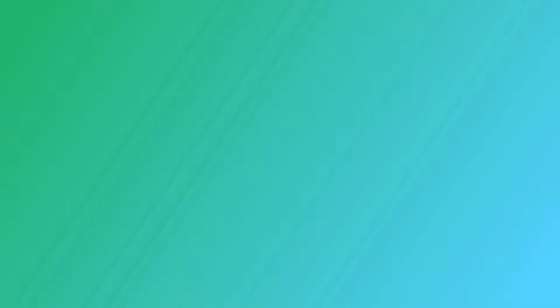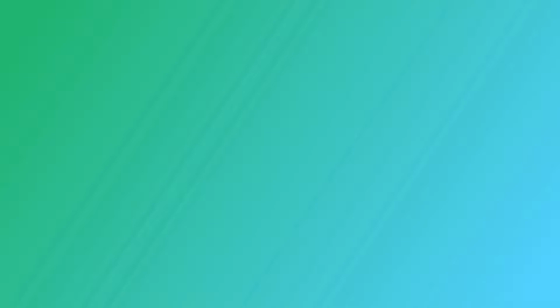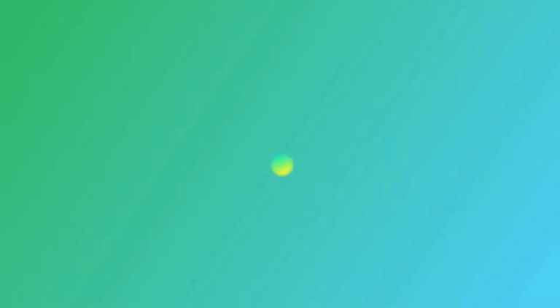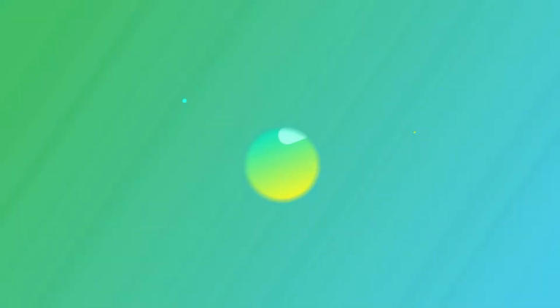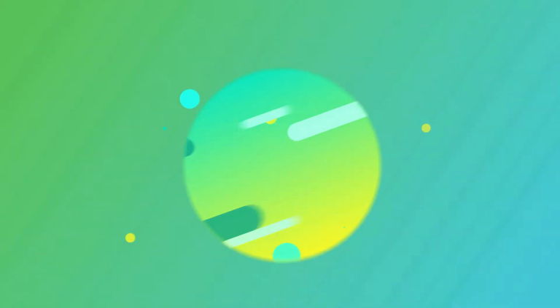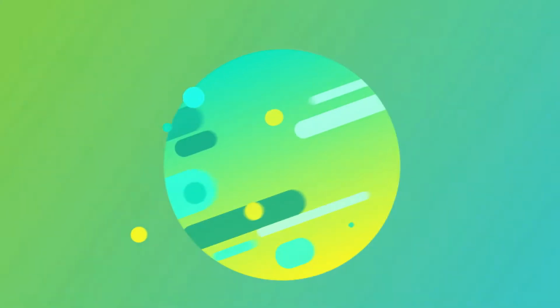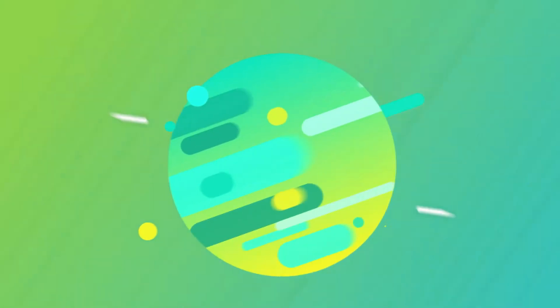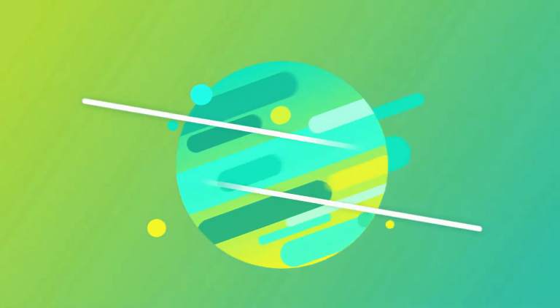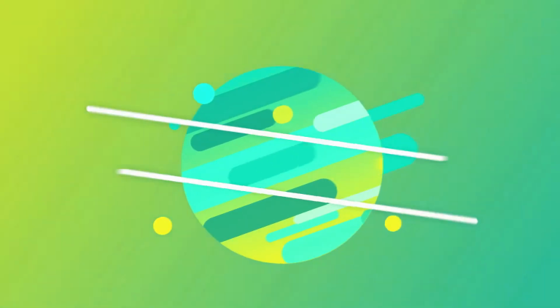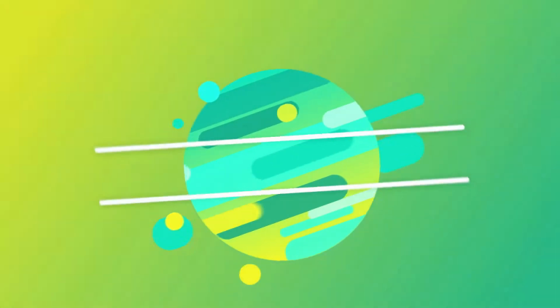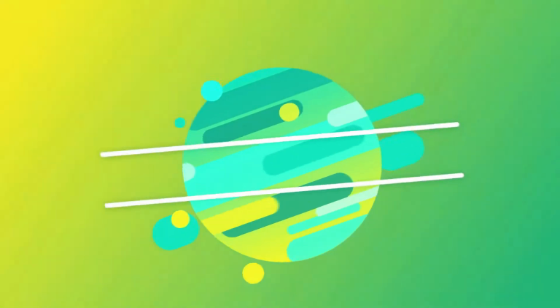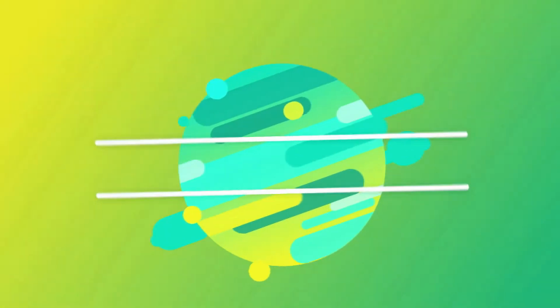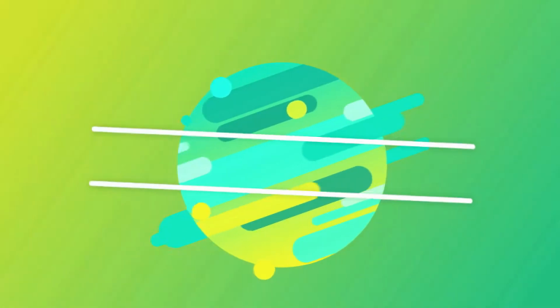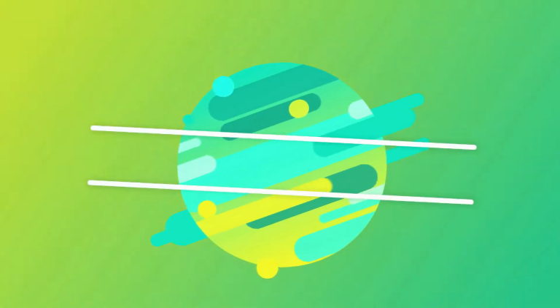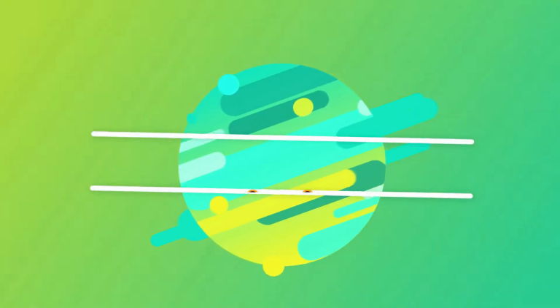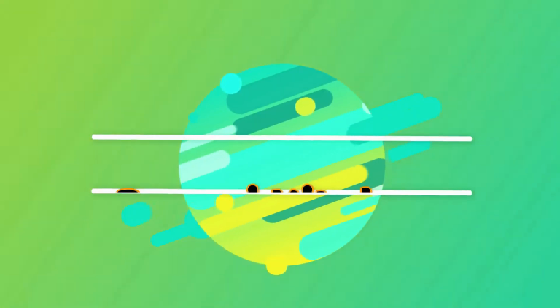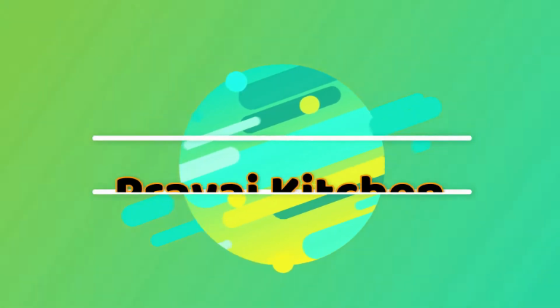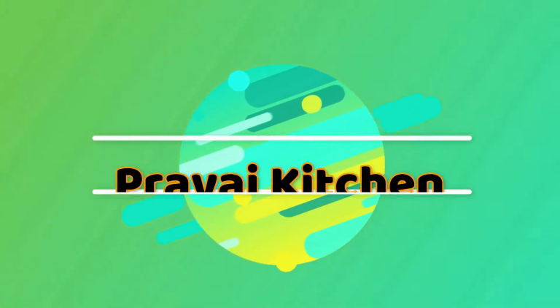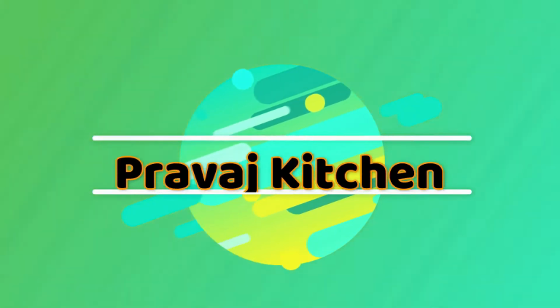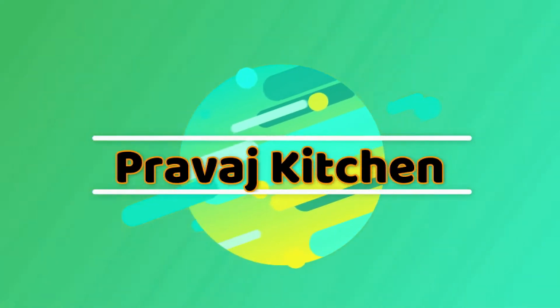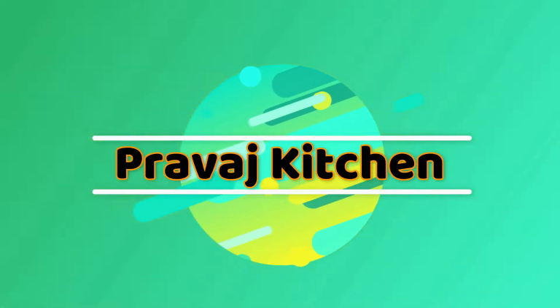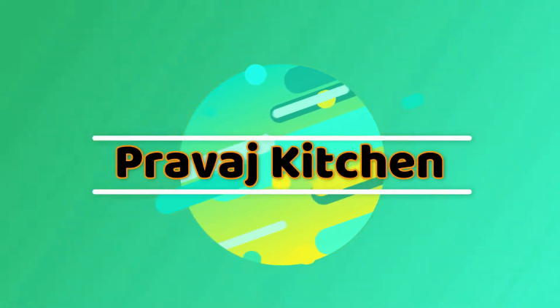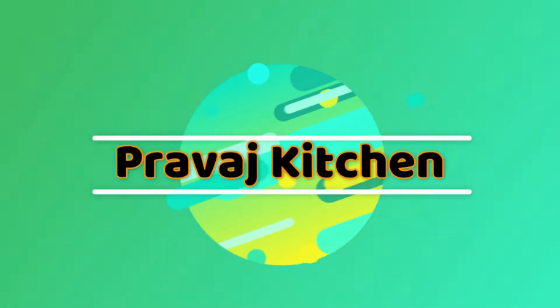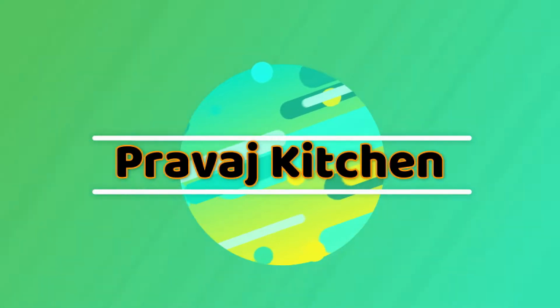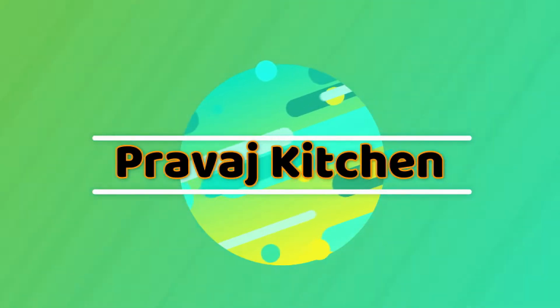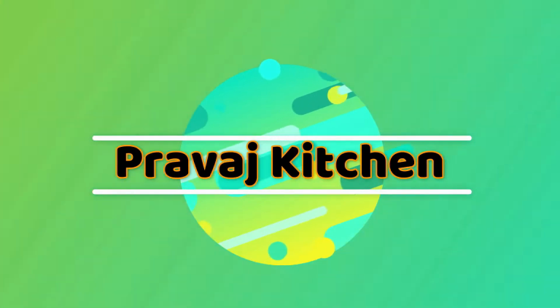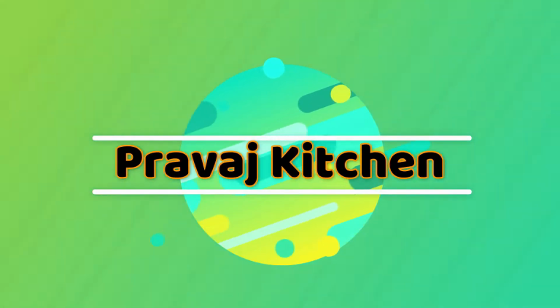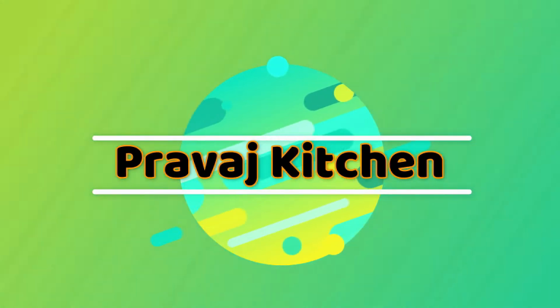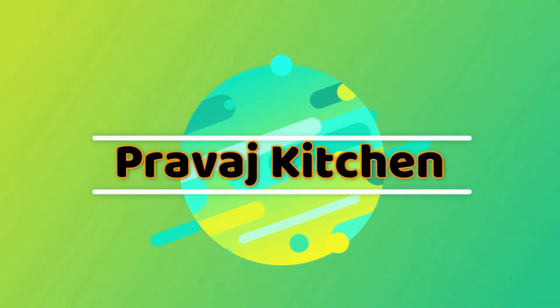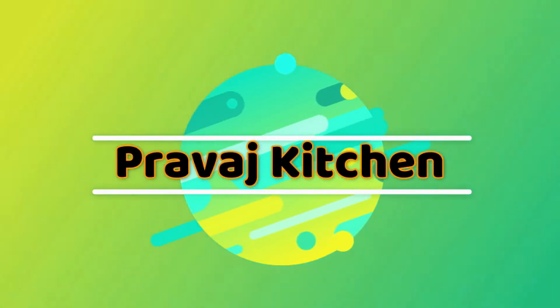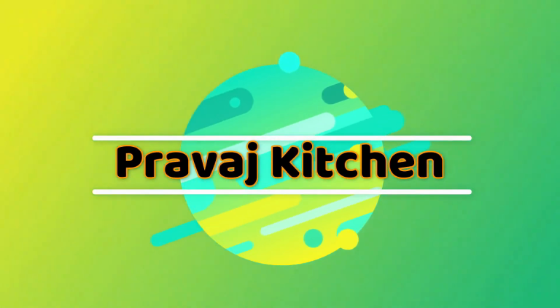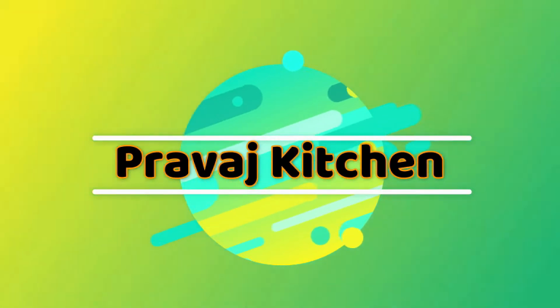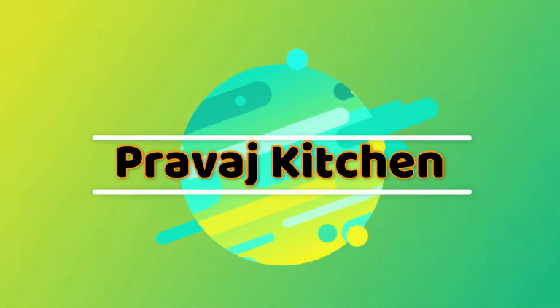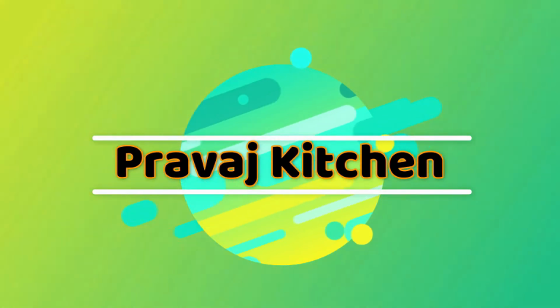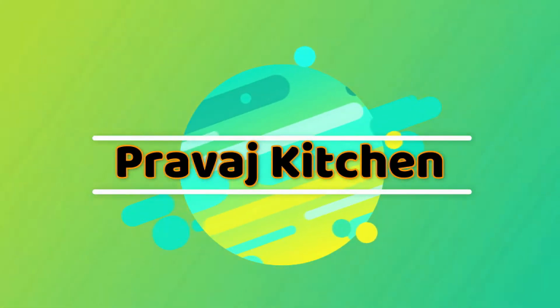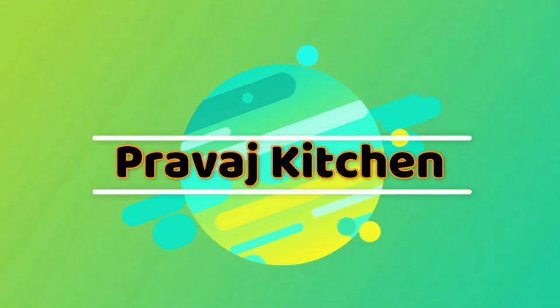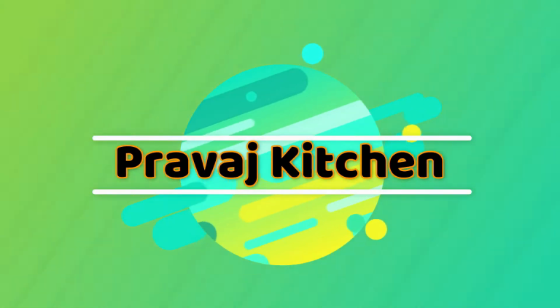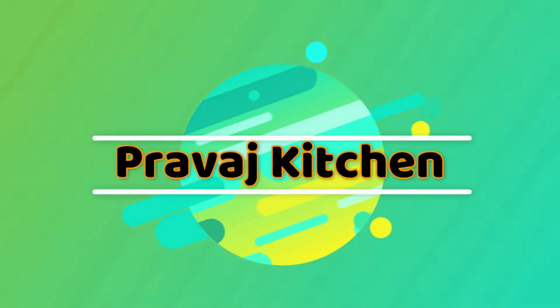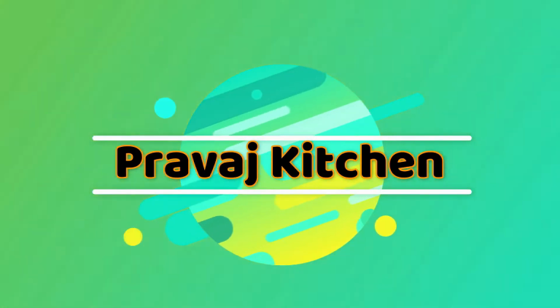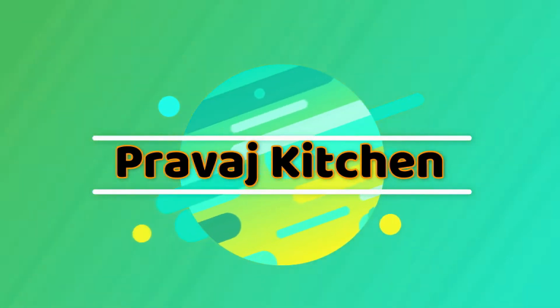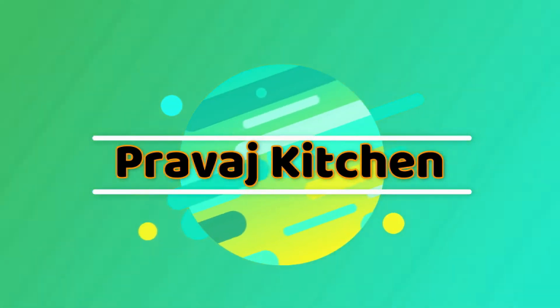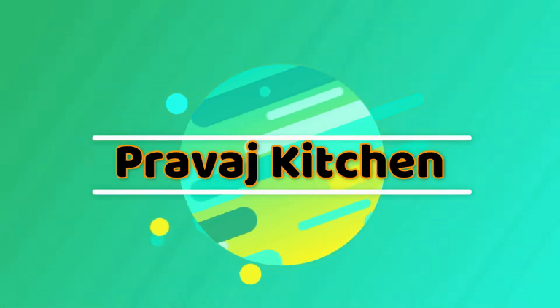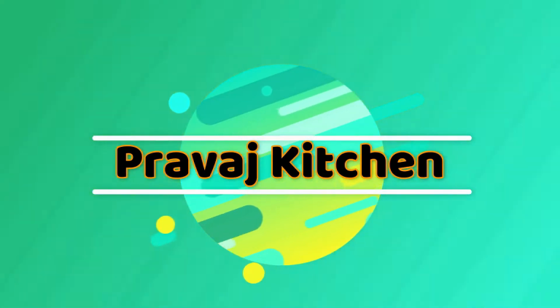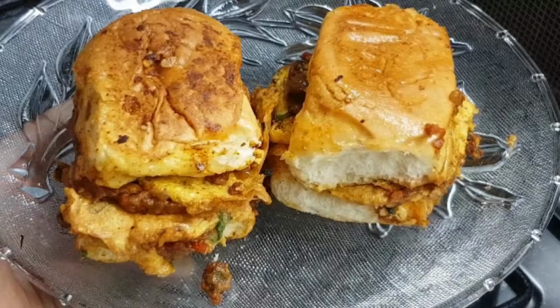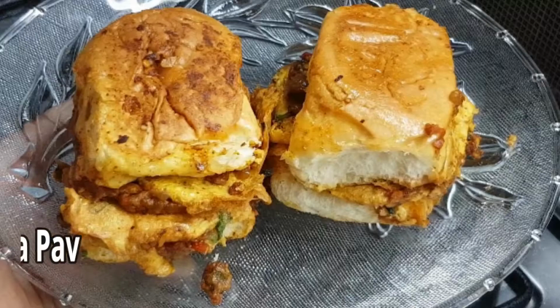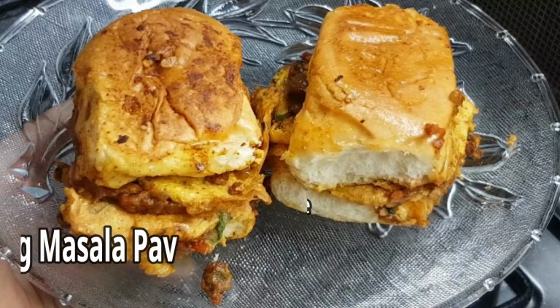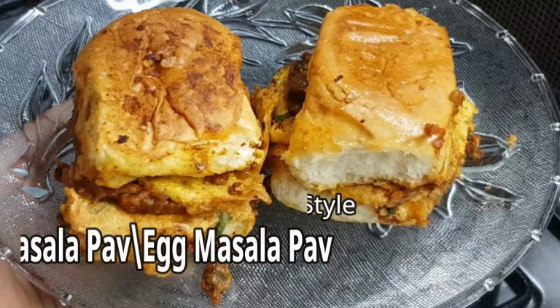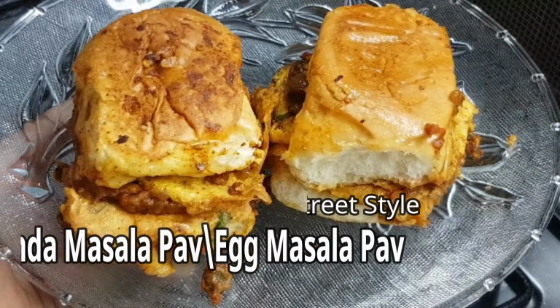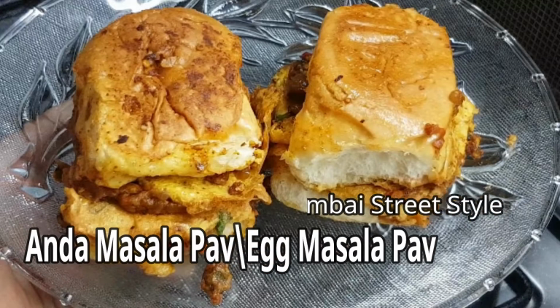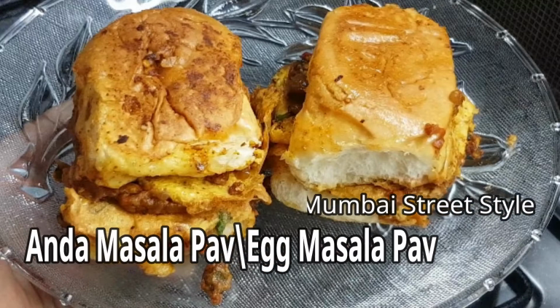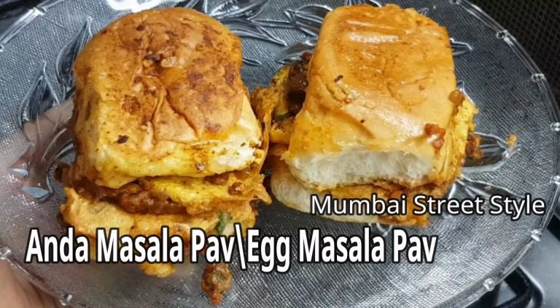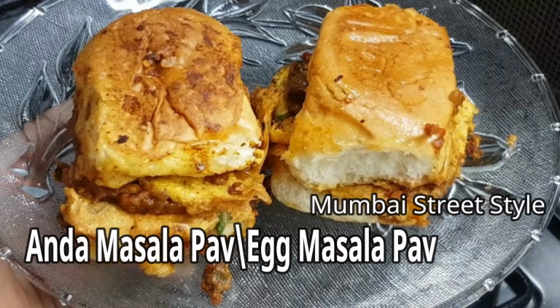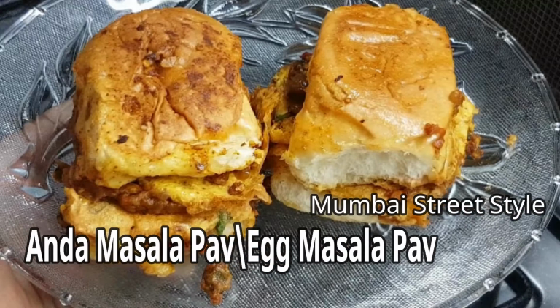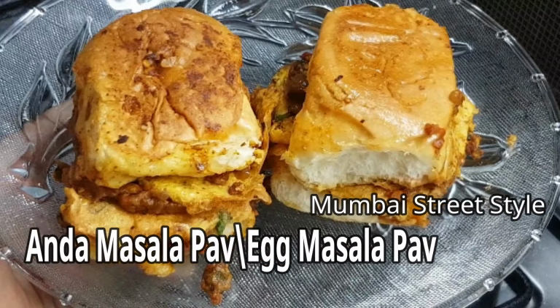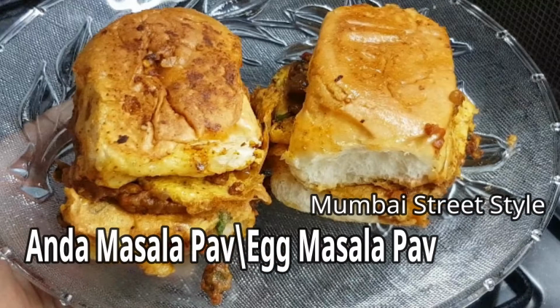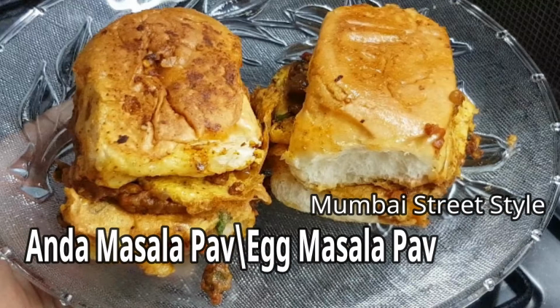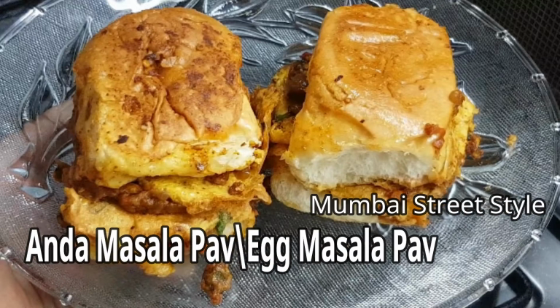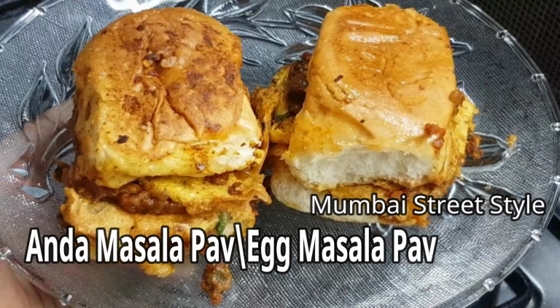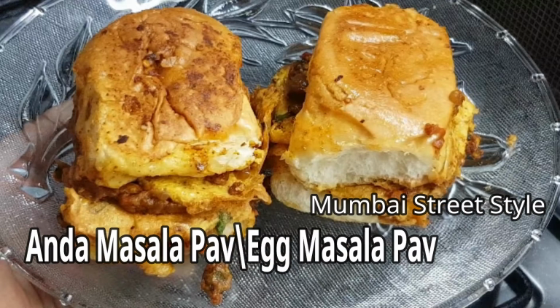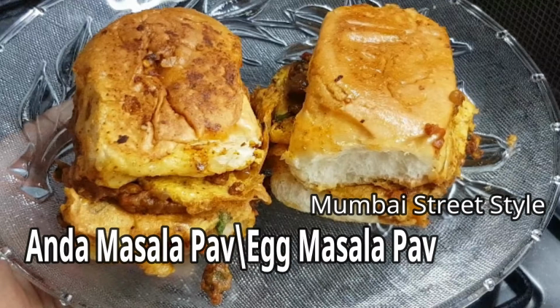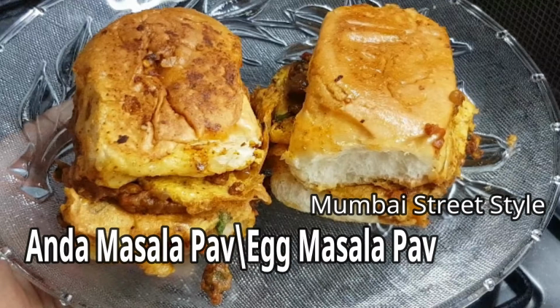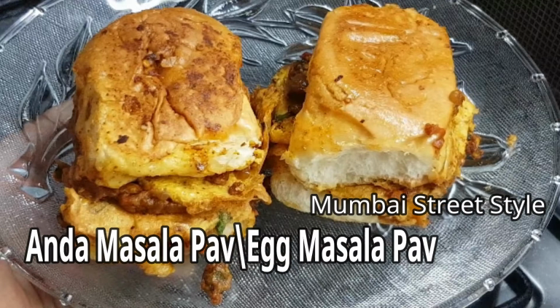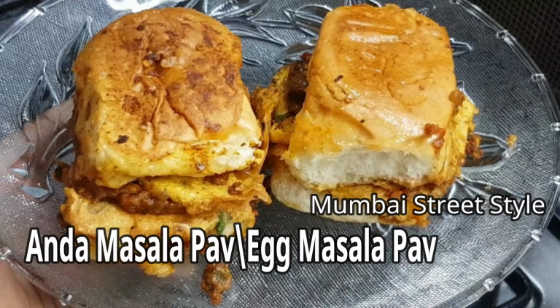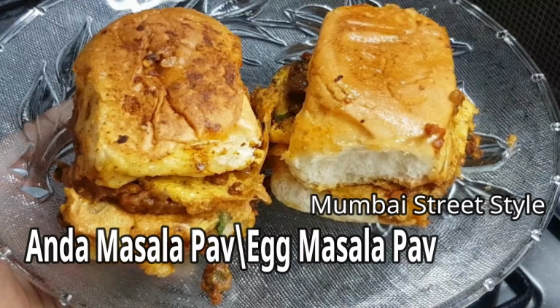Hi friends, welcome to Pravash Kitchen. In this day, I am going to eat street food and masala pav.